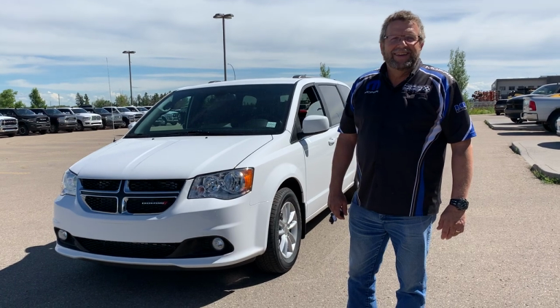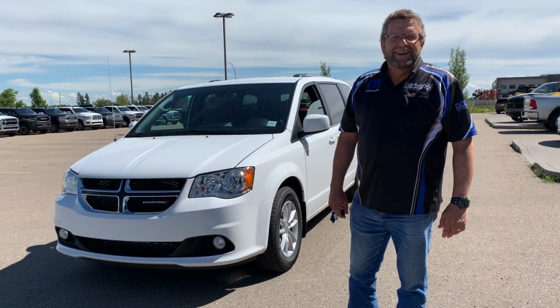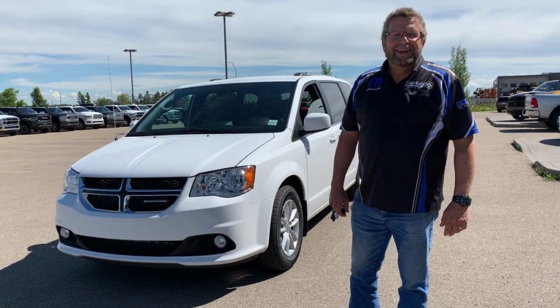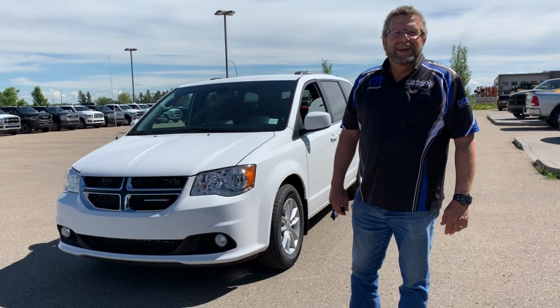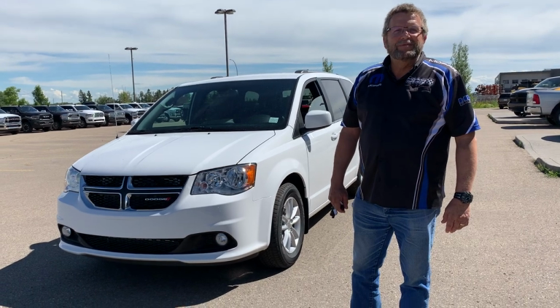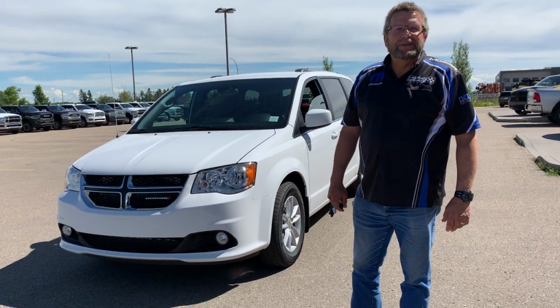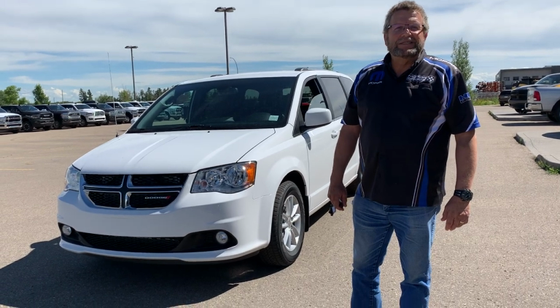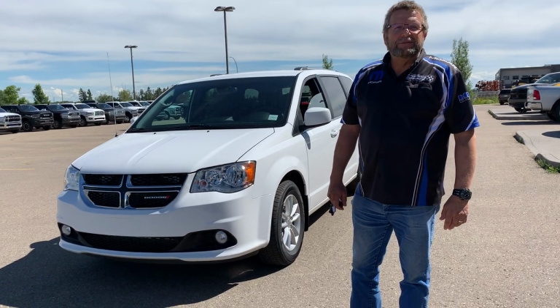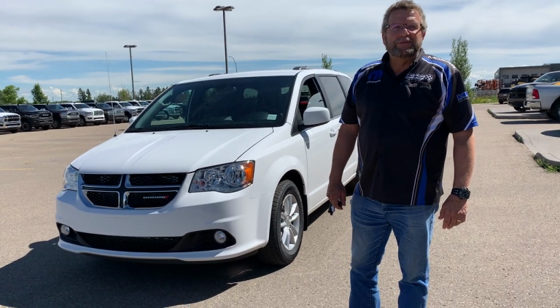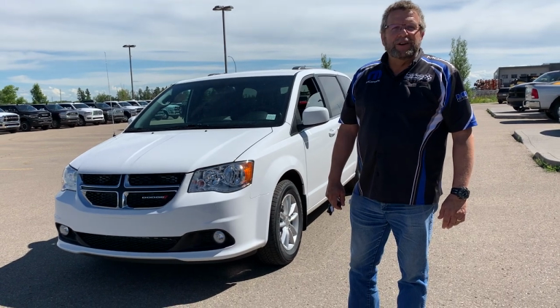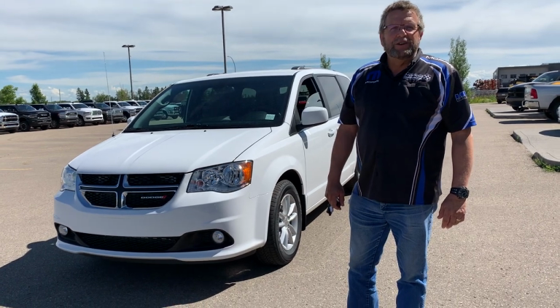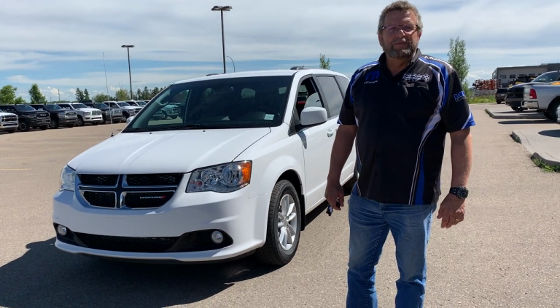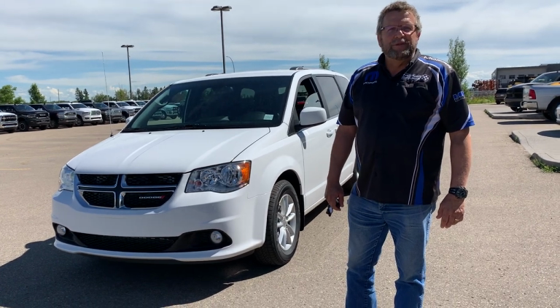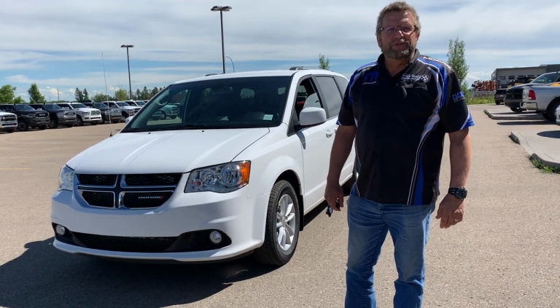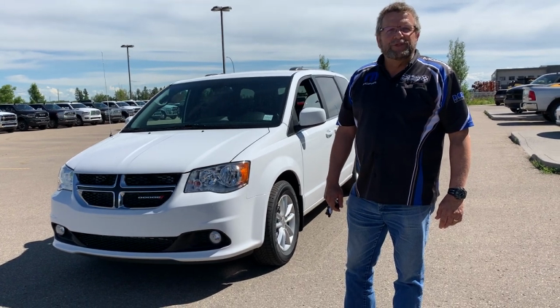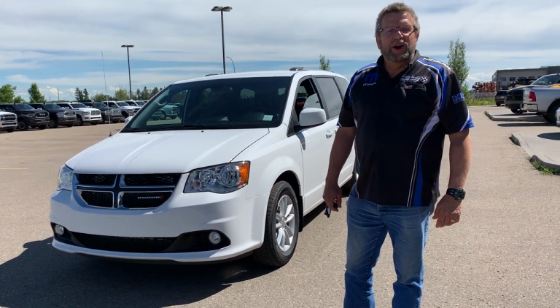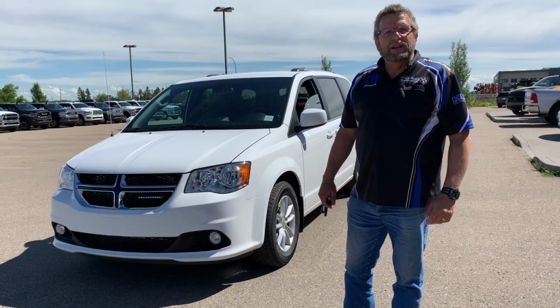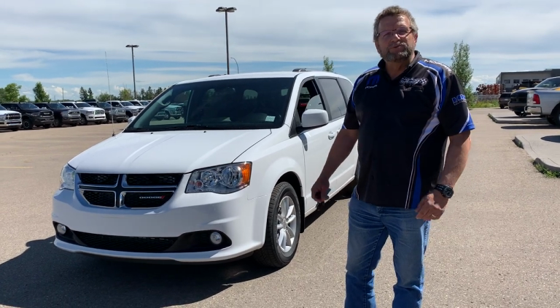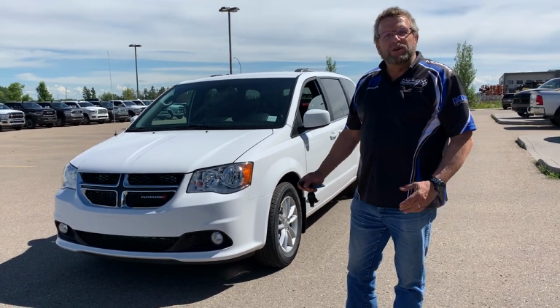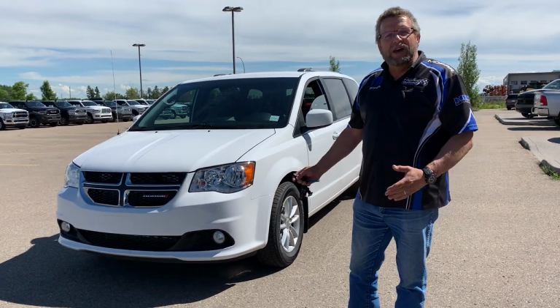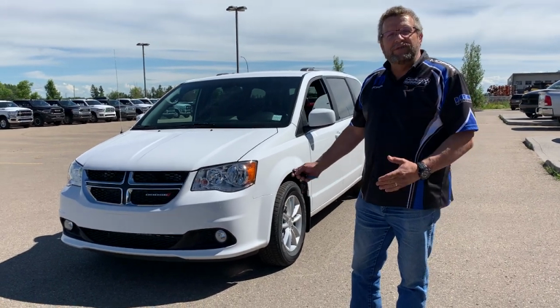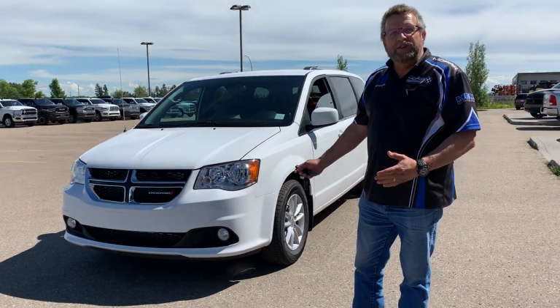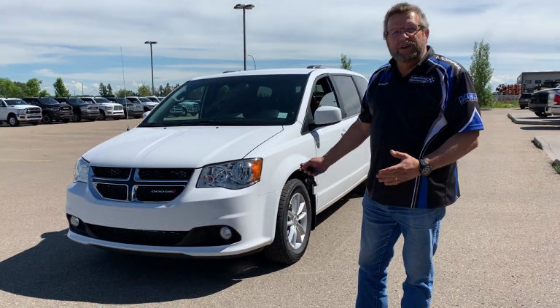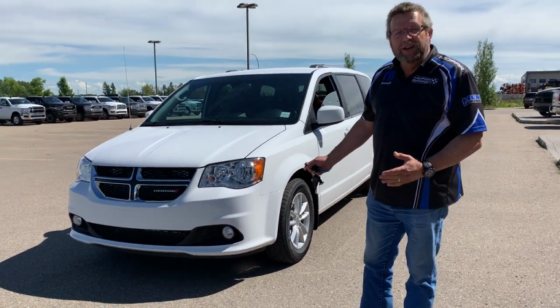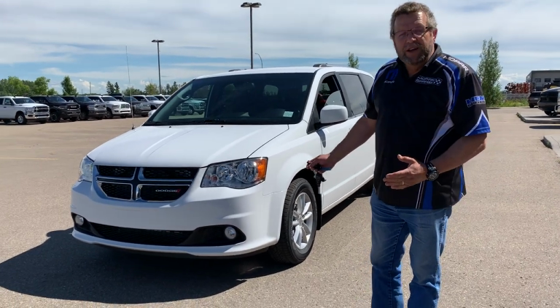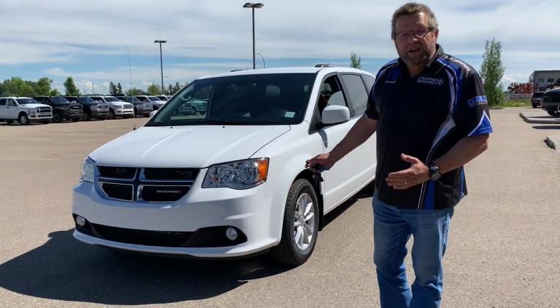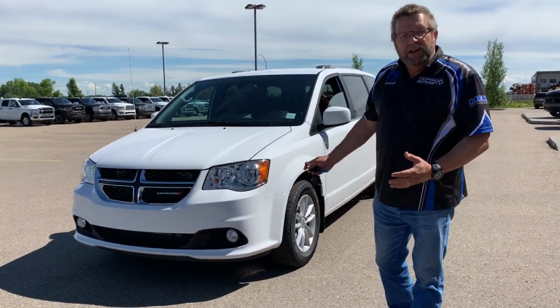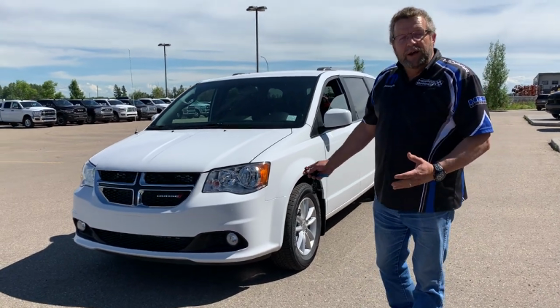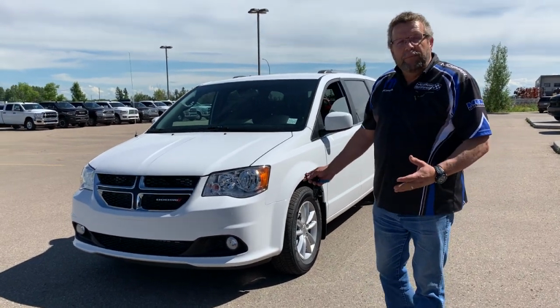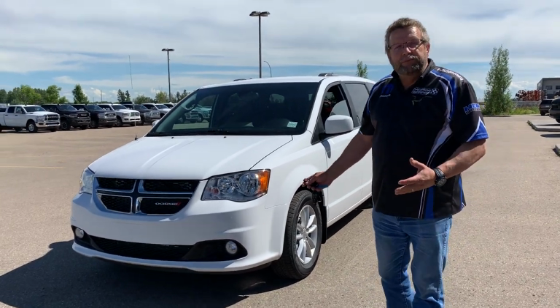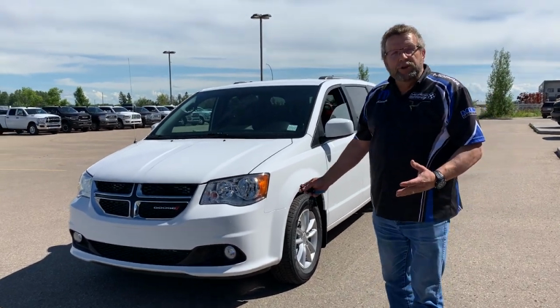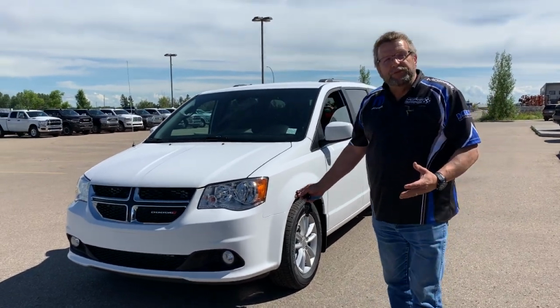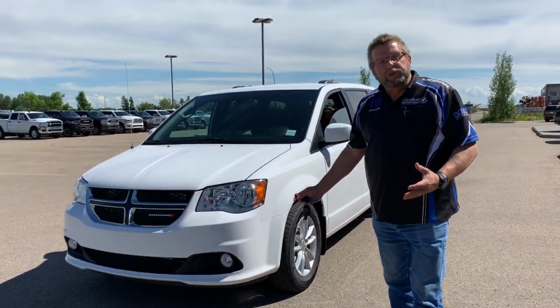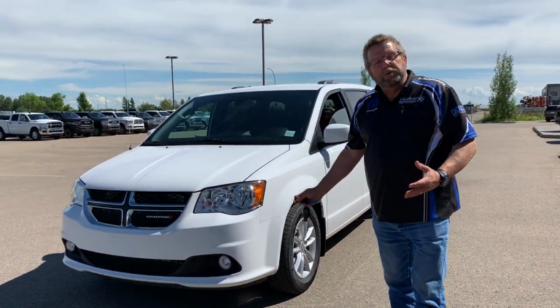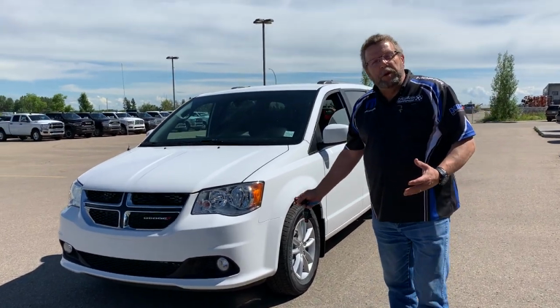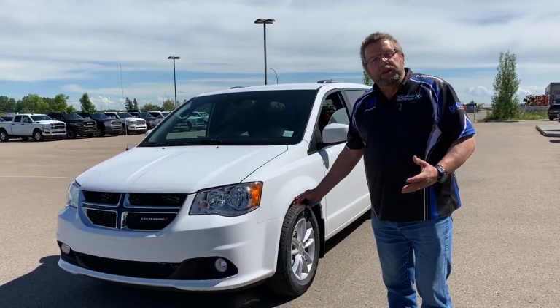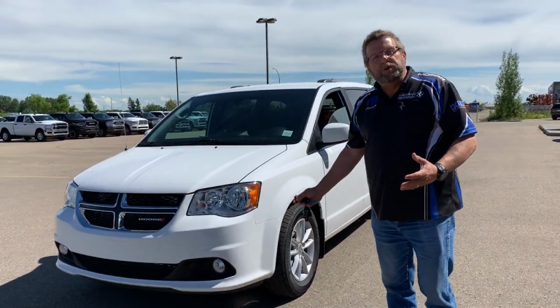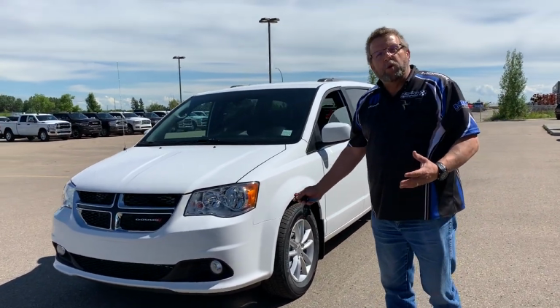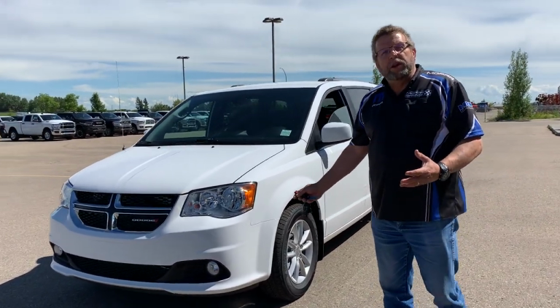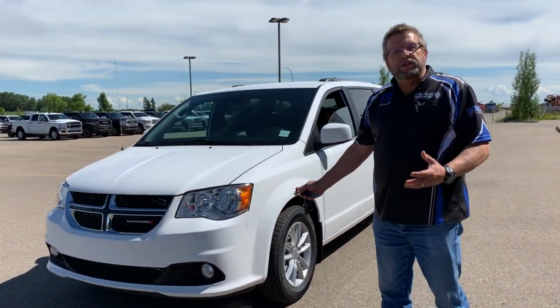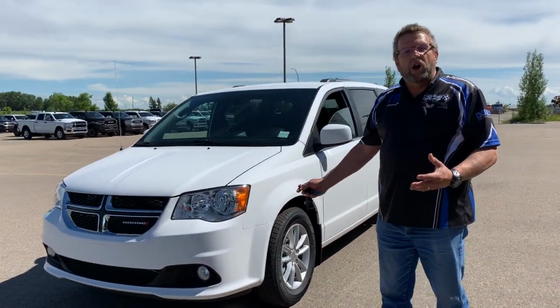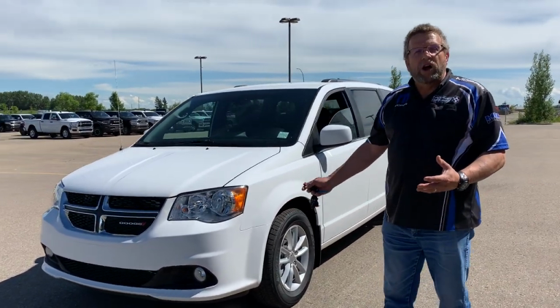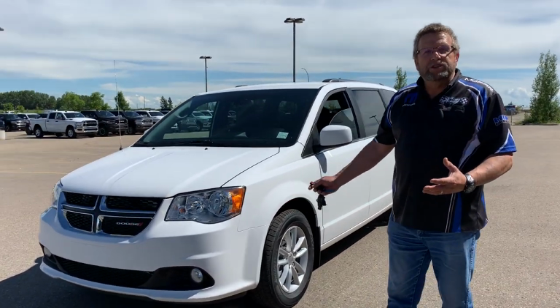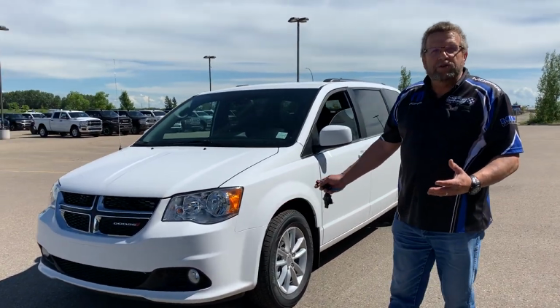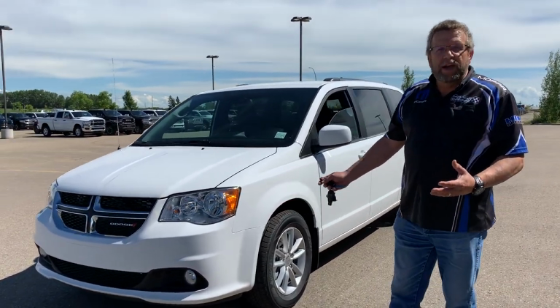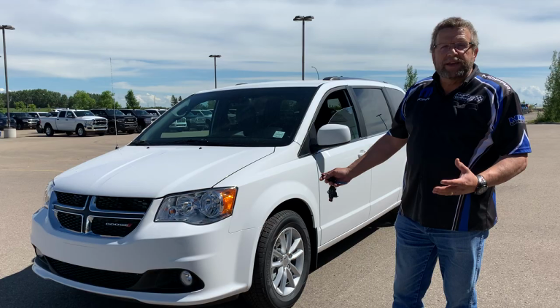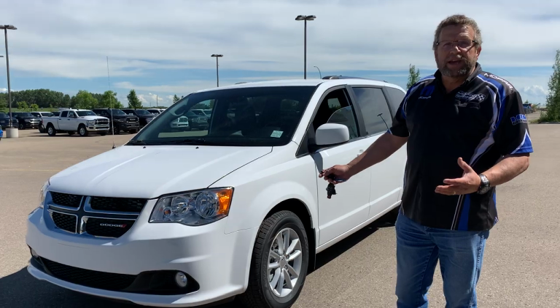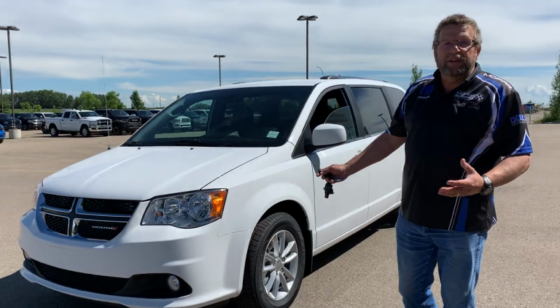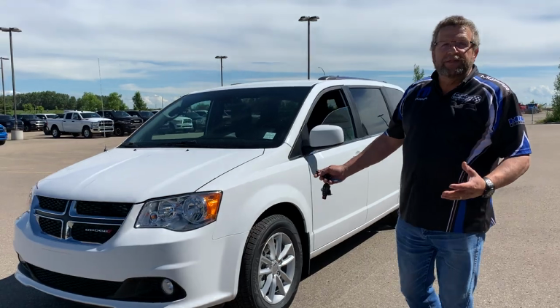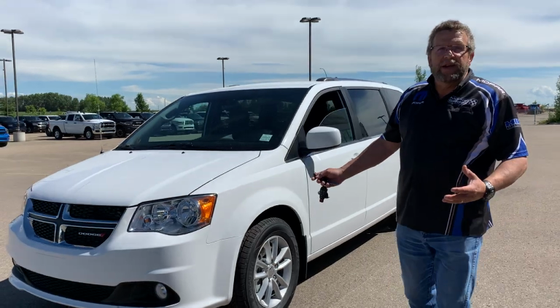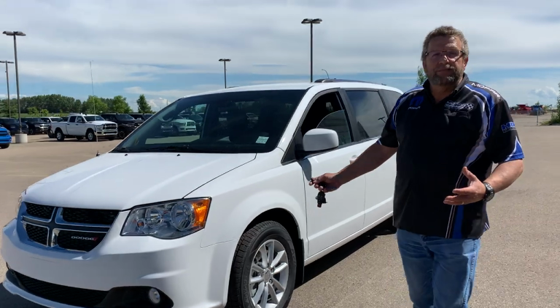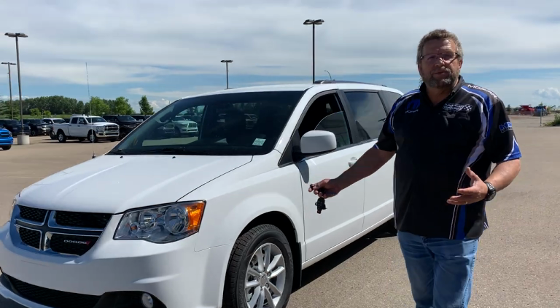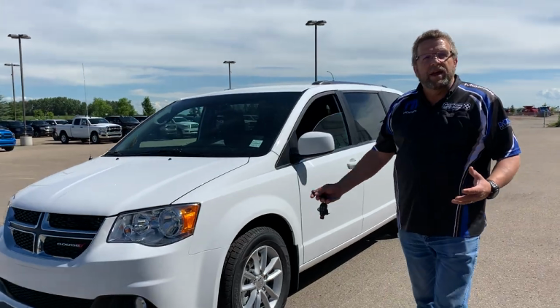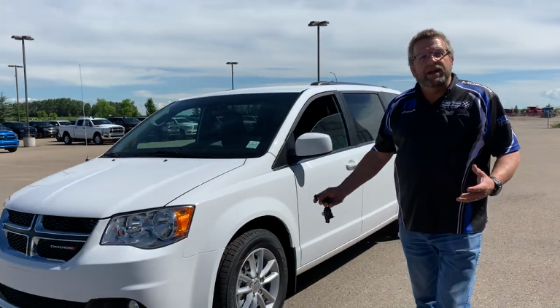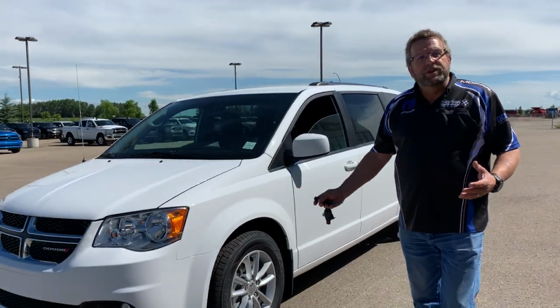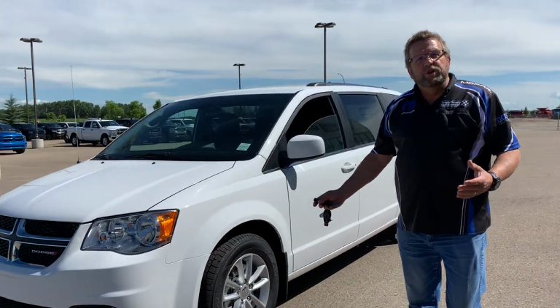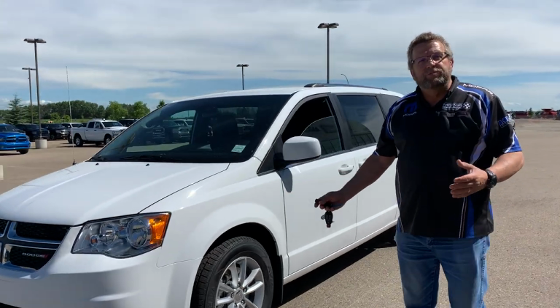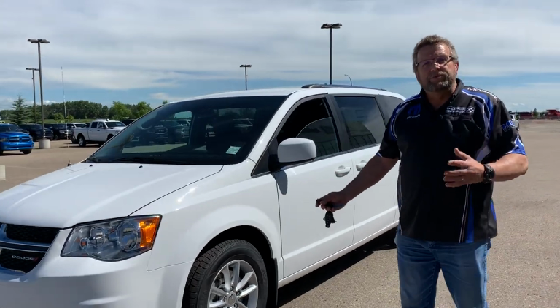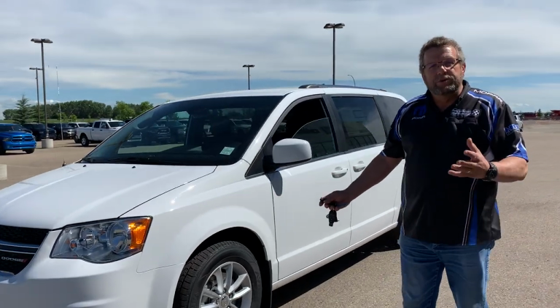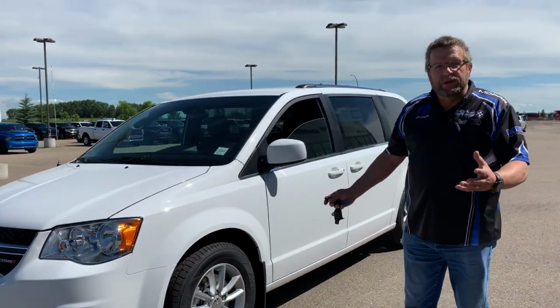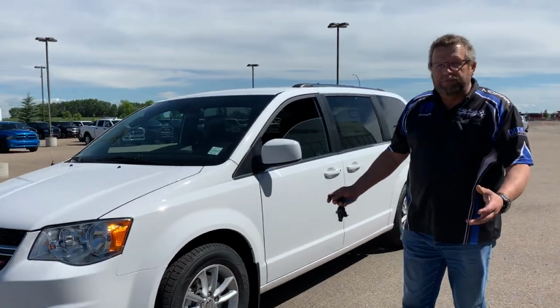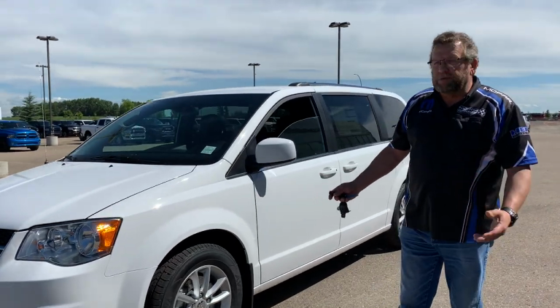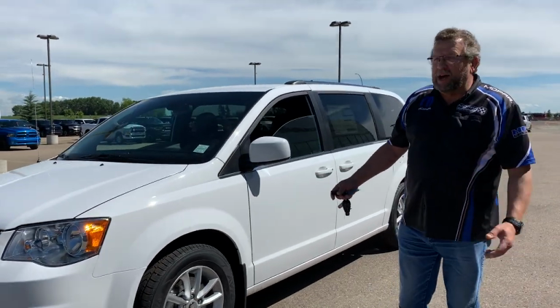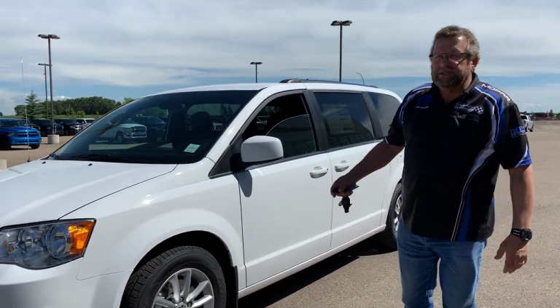Hey everybody, Steve McFarr here from Mountain View Dodge. What I have here is a beautiful 2020 Dodge Grand Caravan, brand new, premium plus.